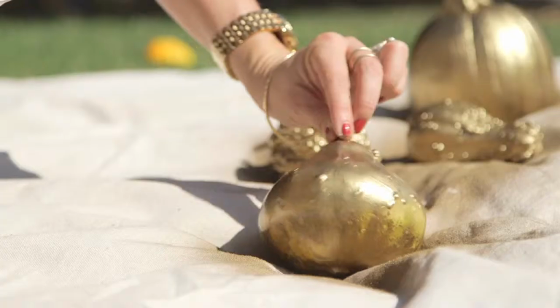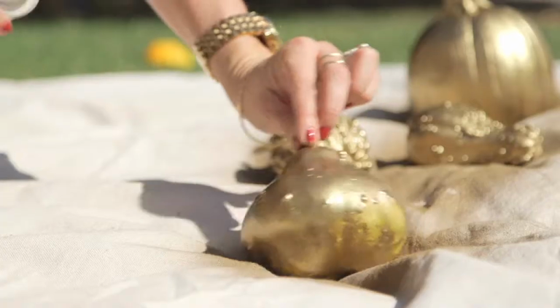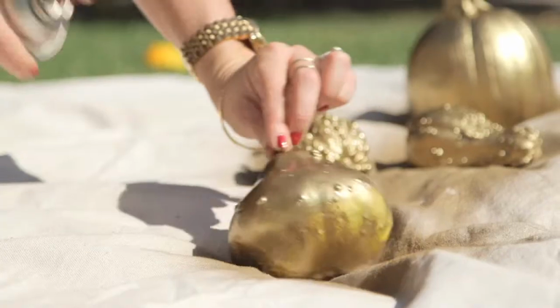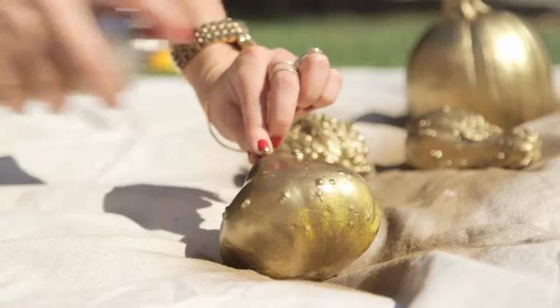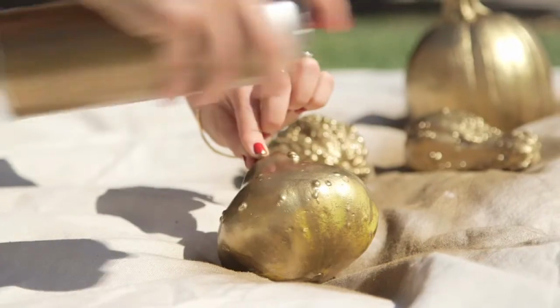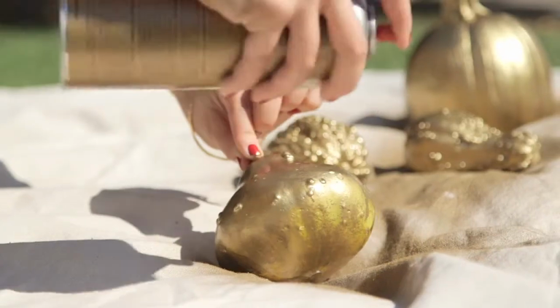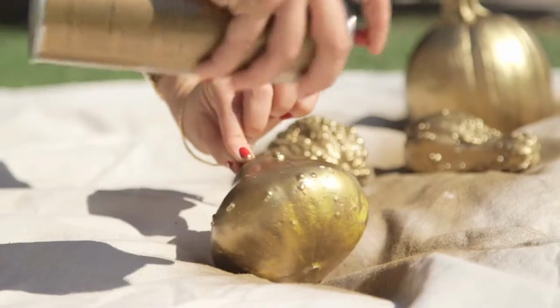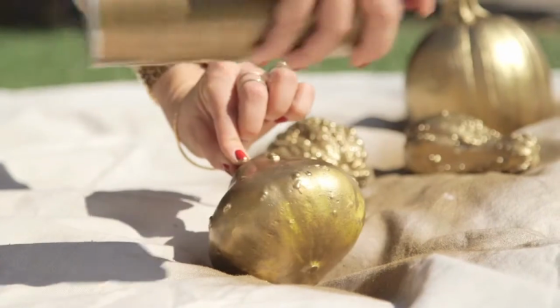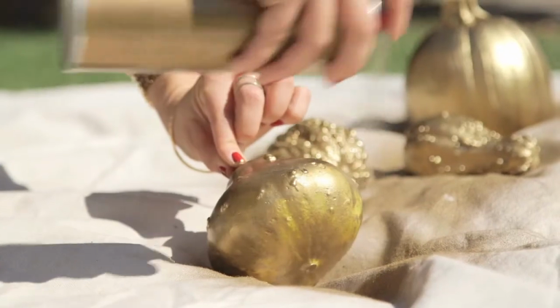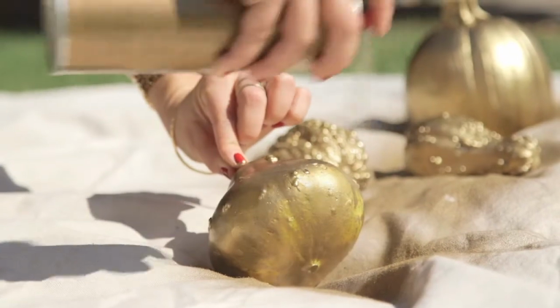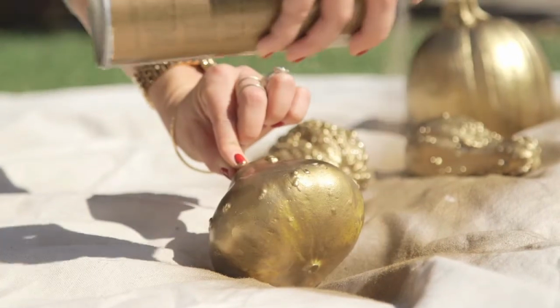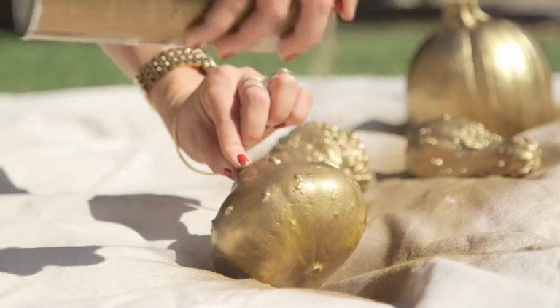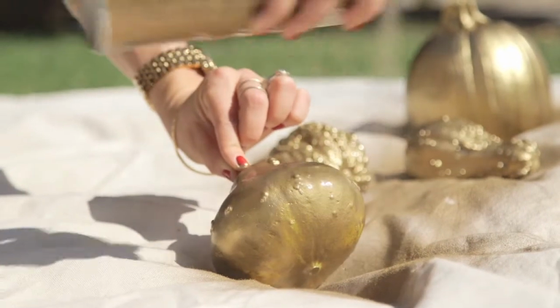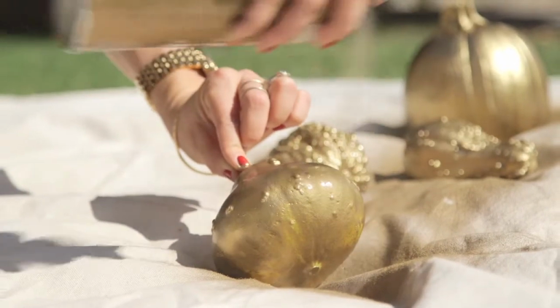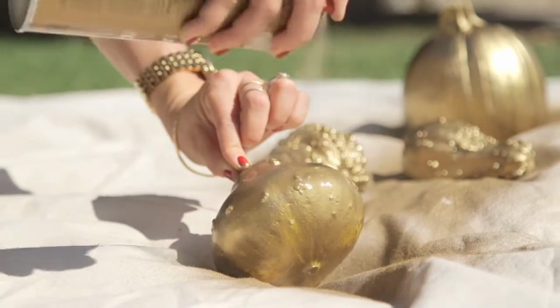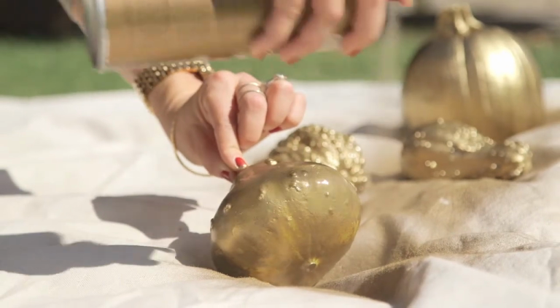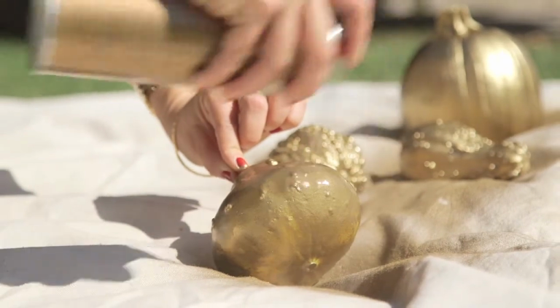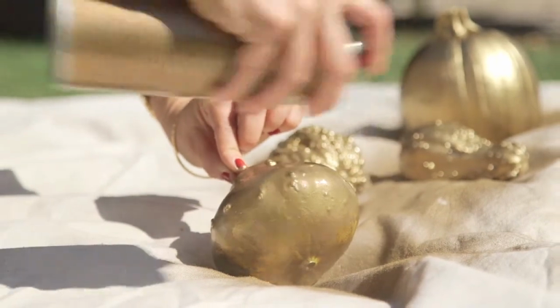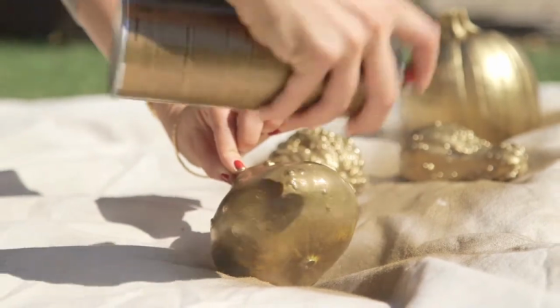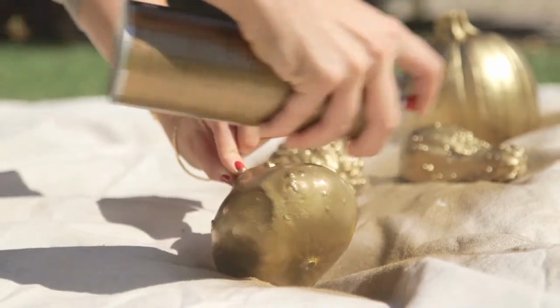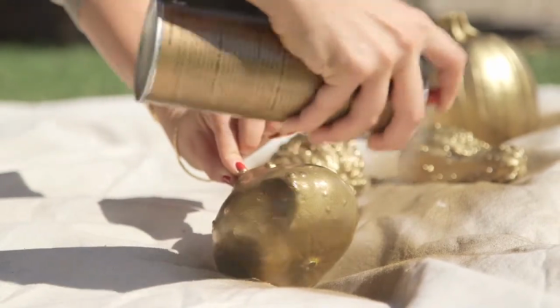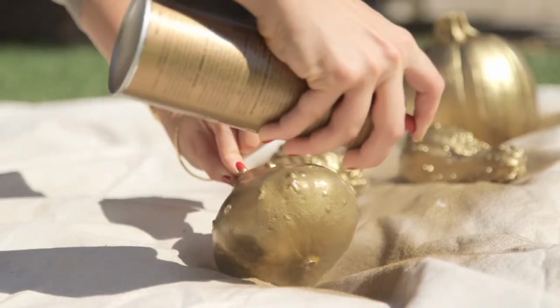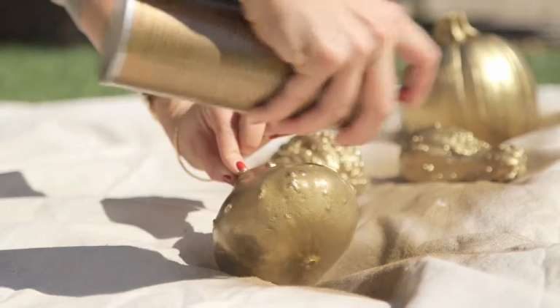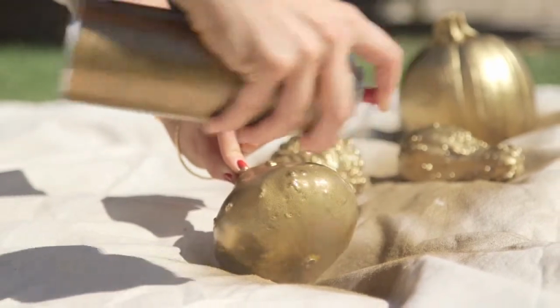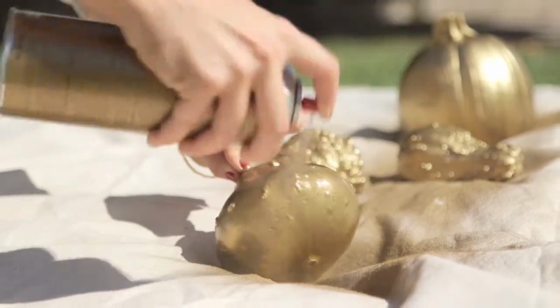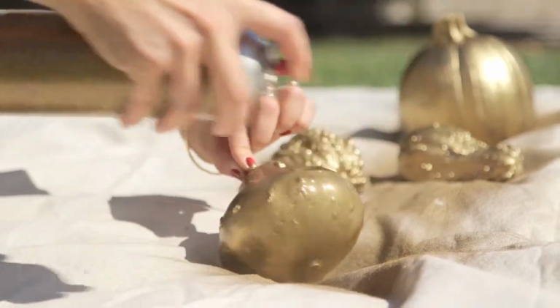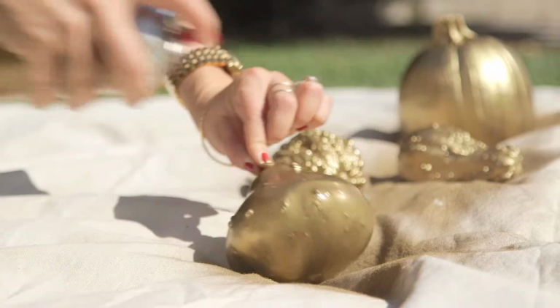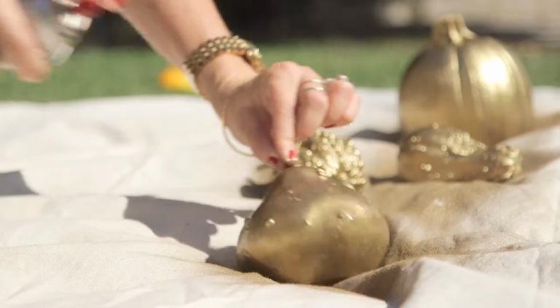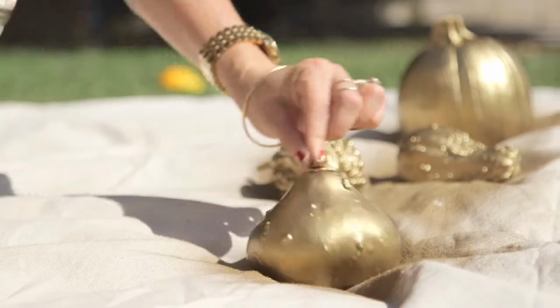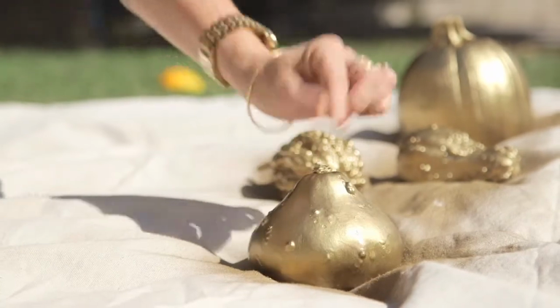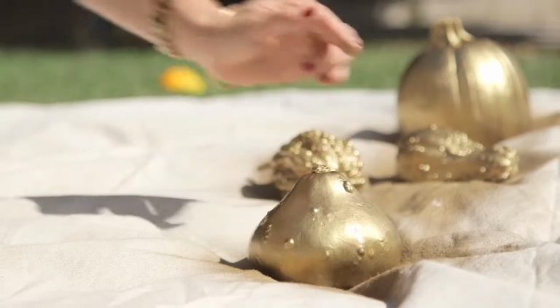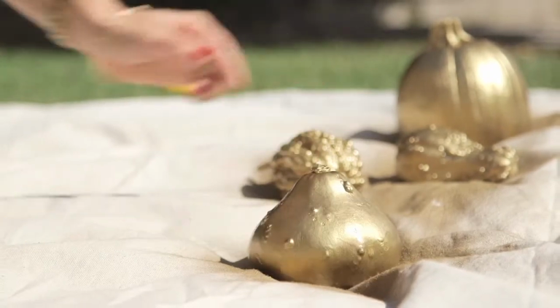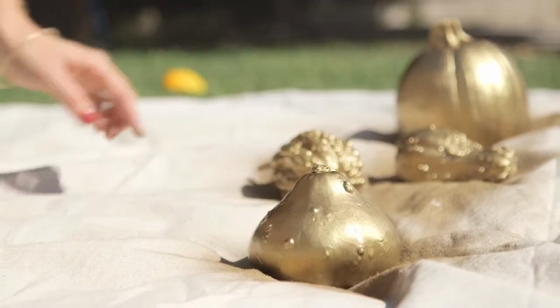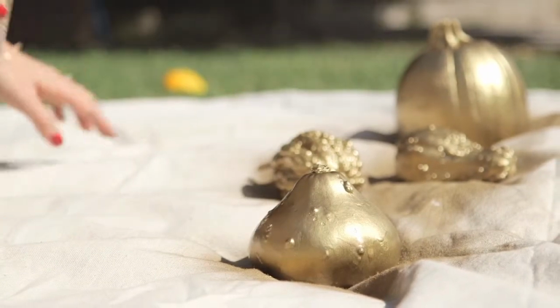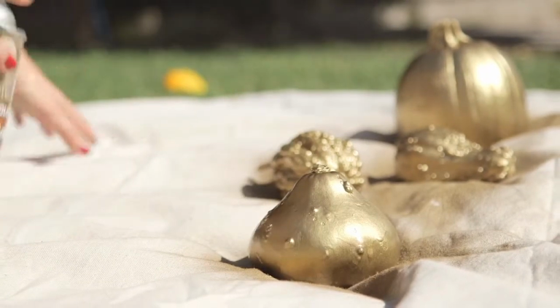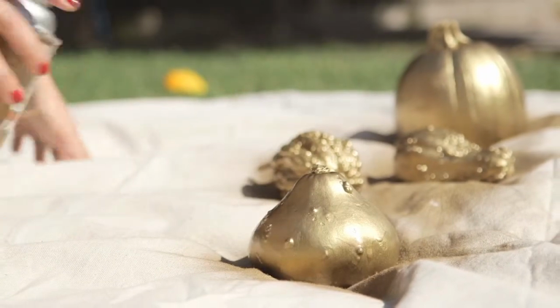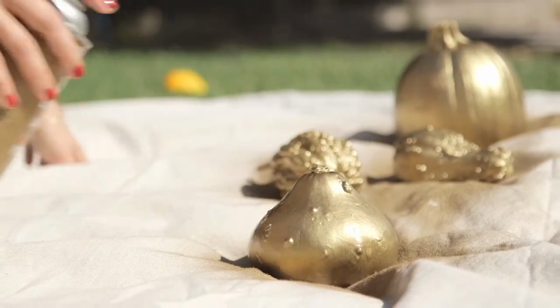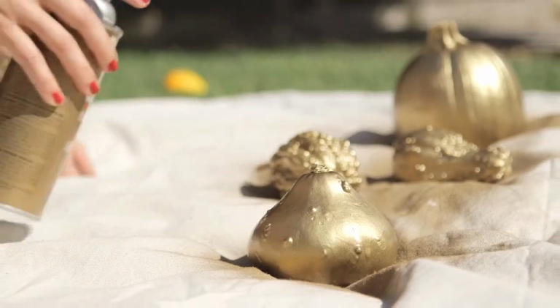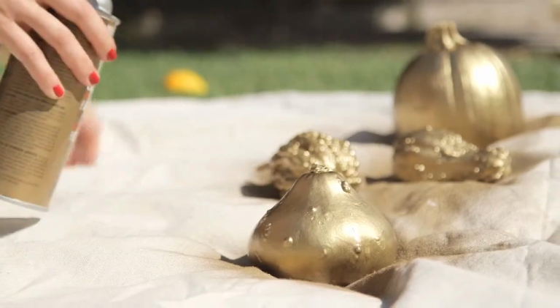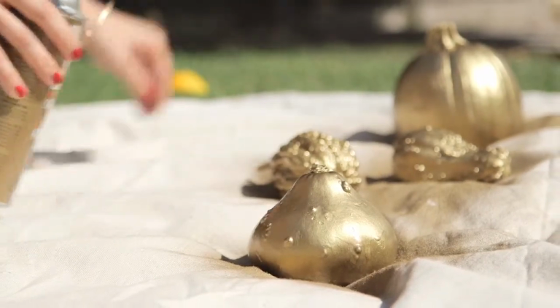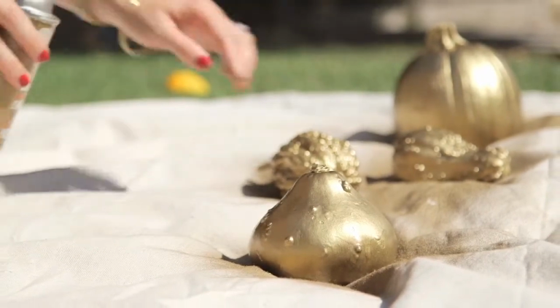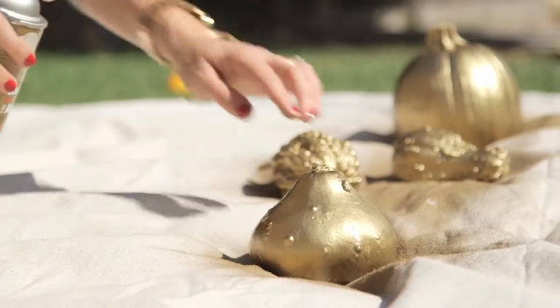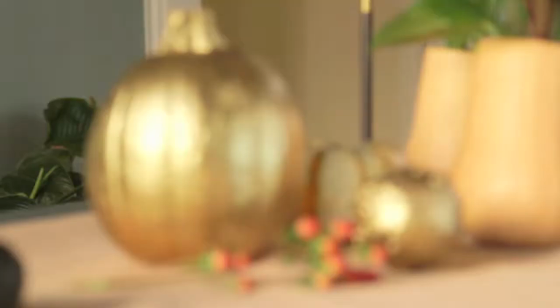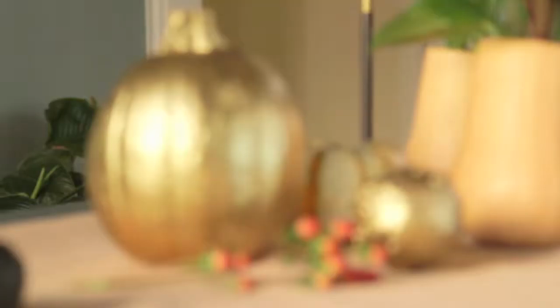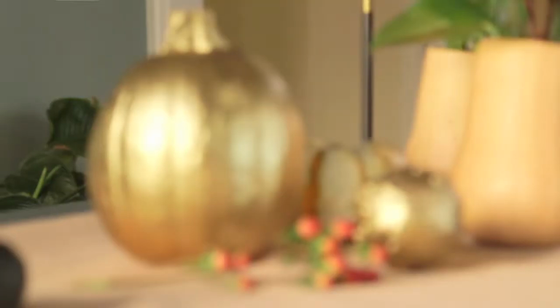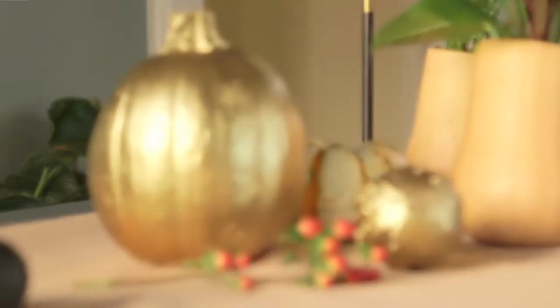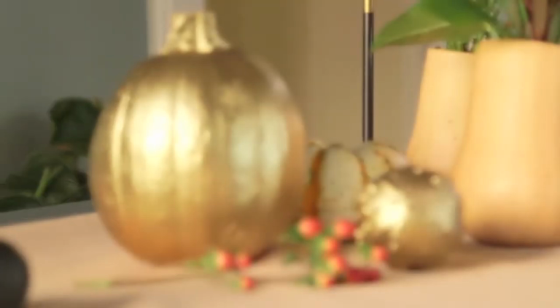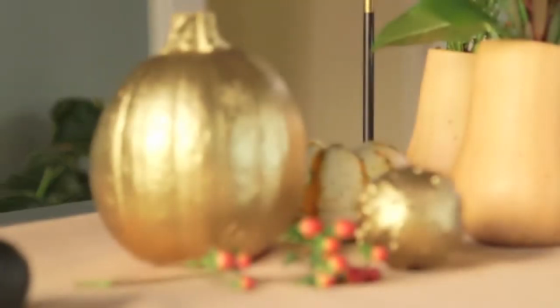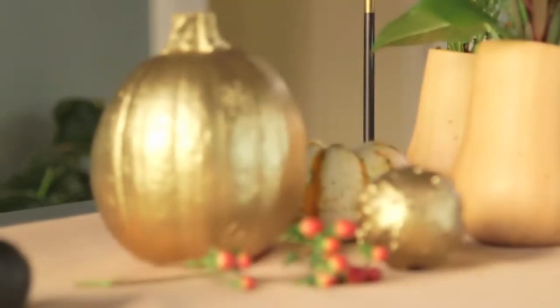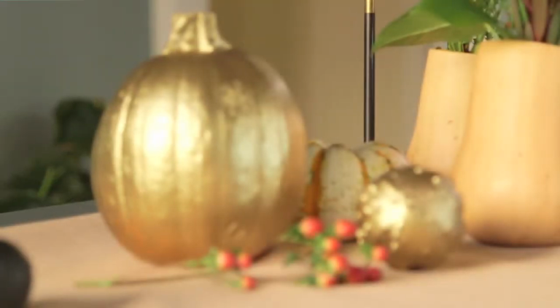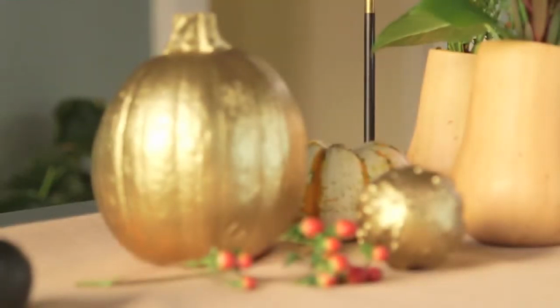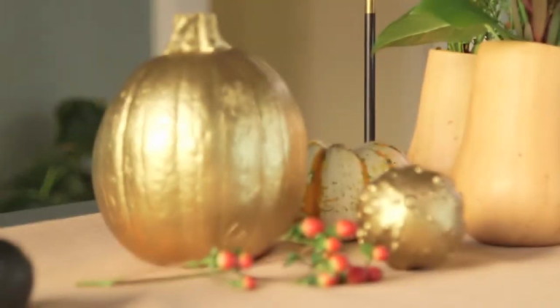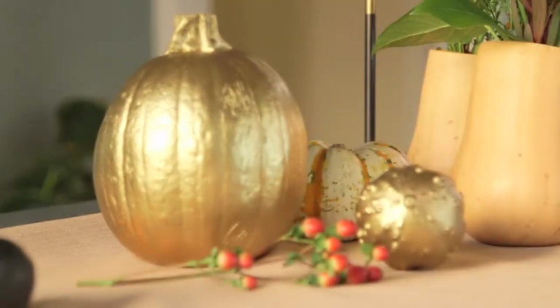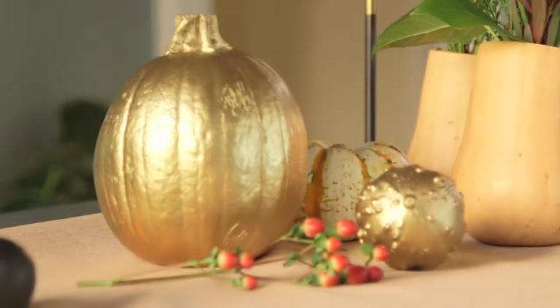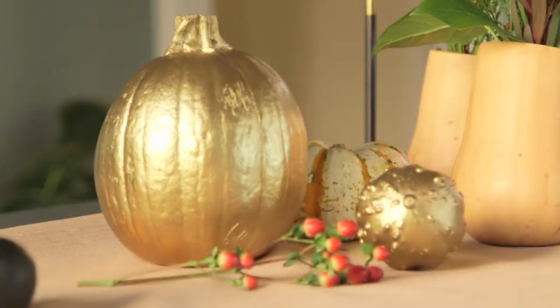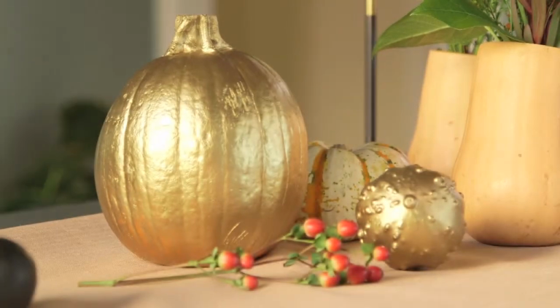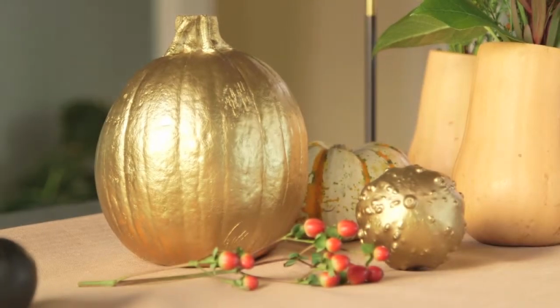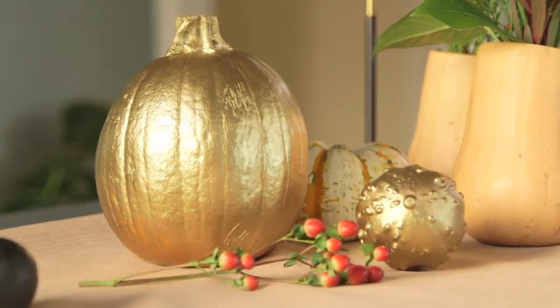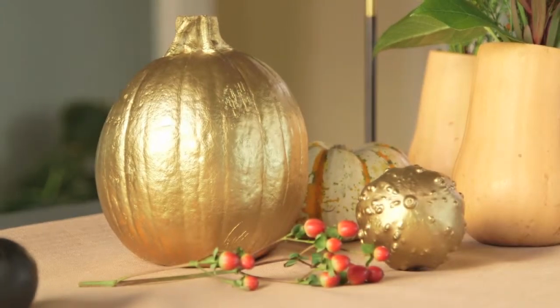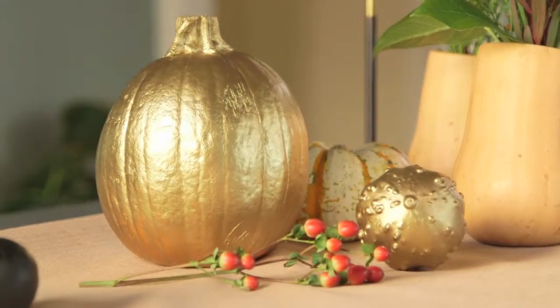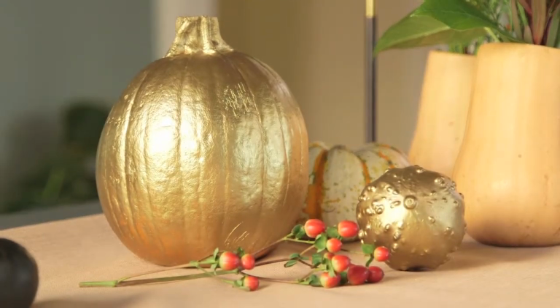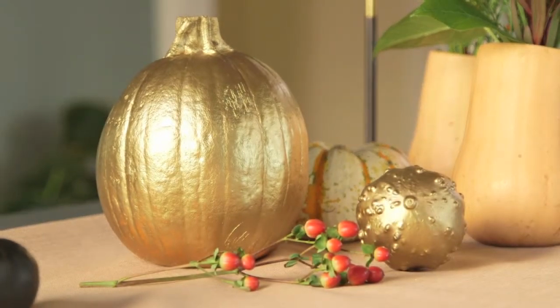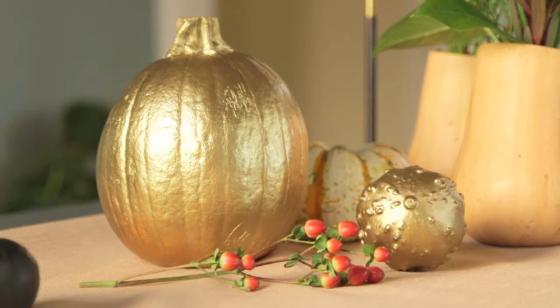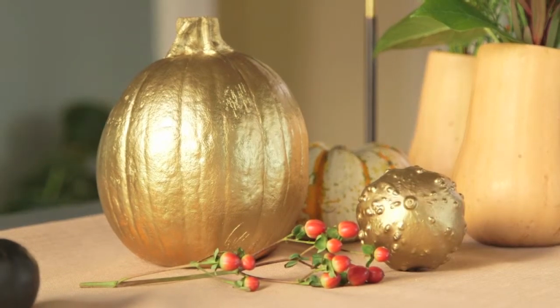Next, I decided to glam up some small pumpkins and gourds by spray painting them gold. It gives them this really cool sparkly texture.